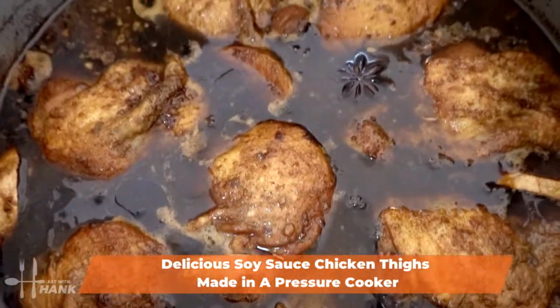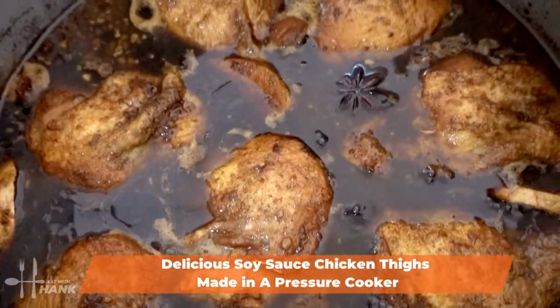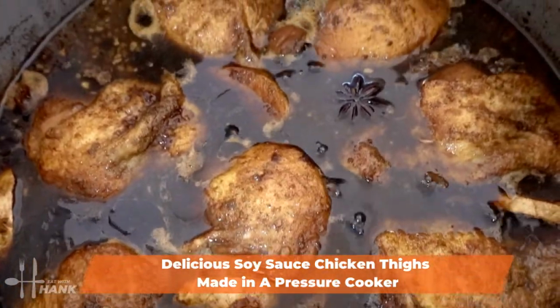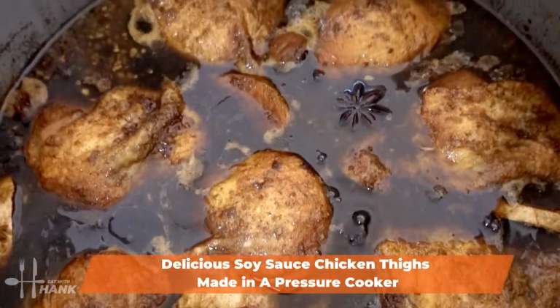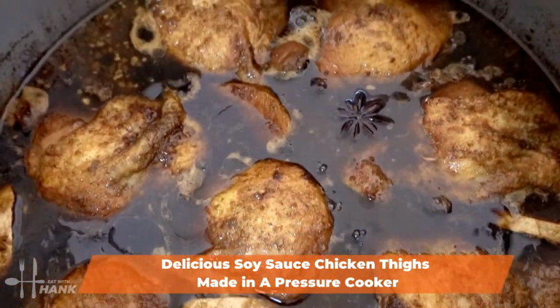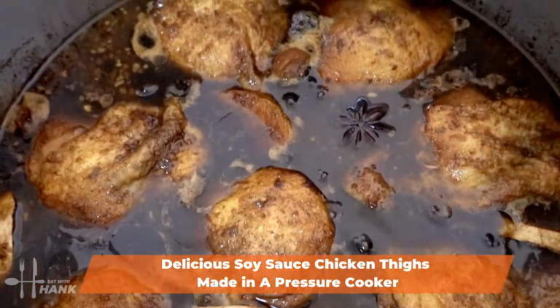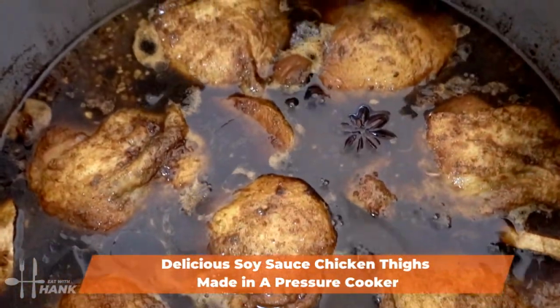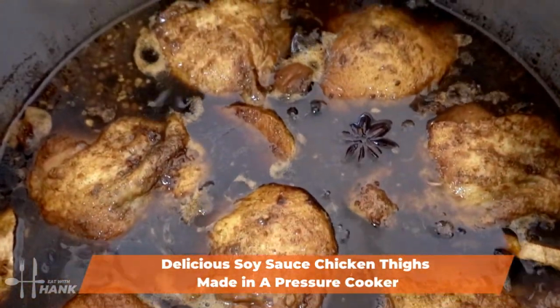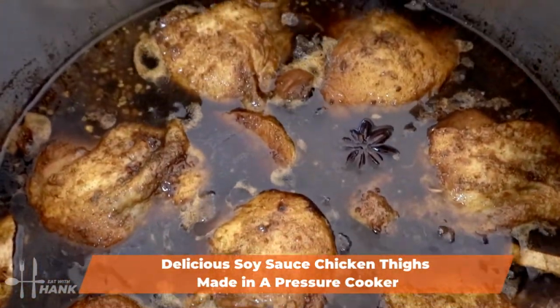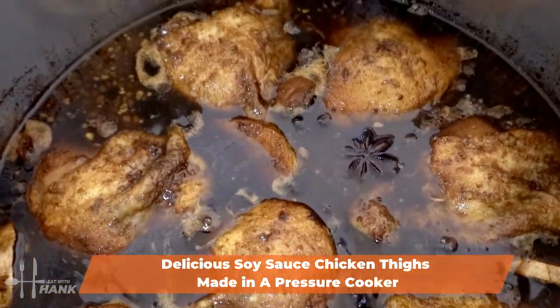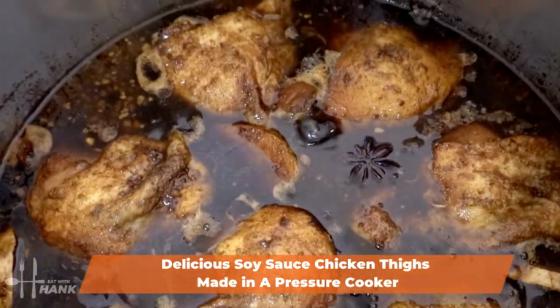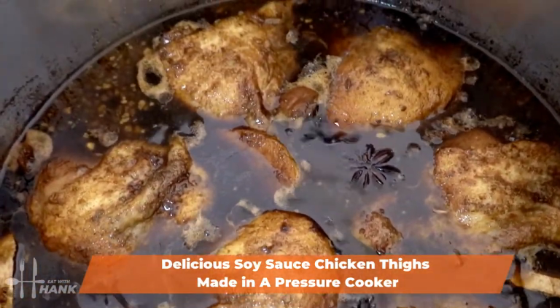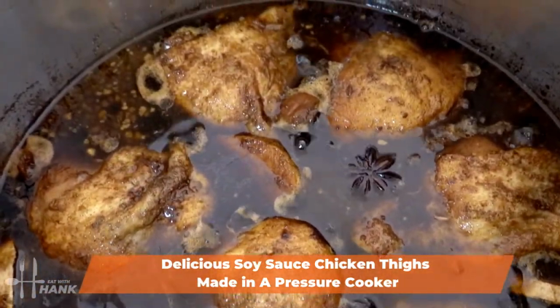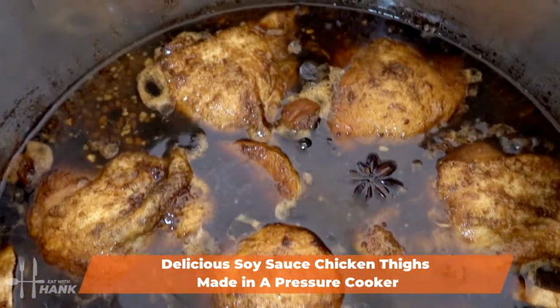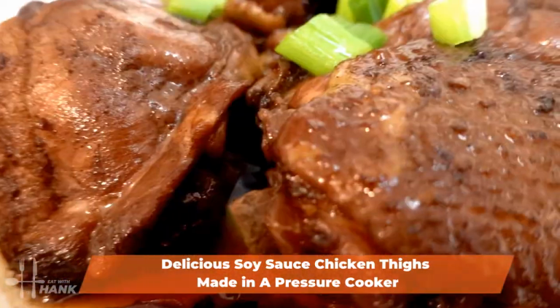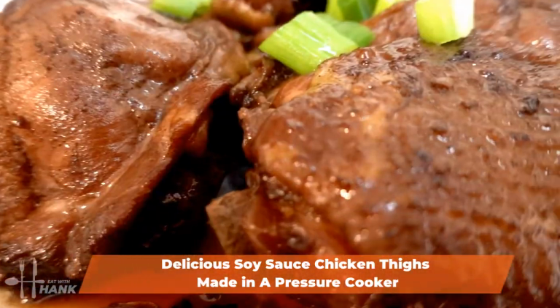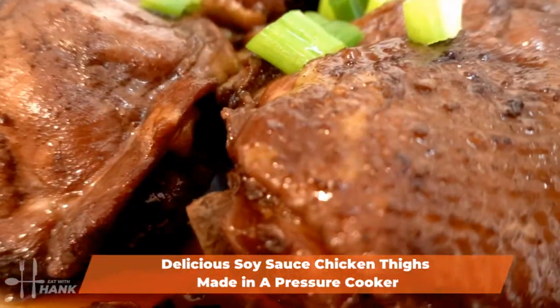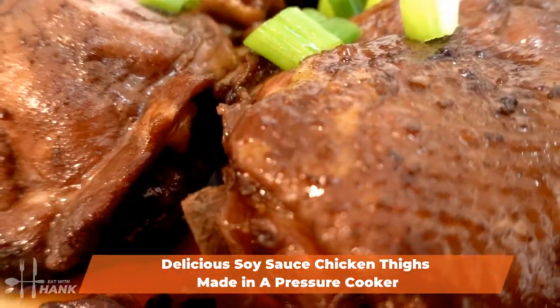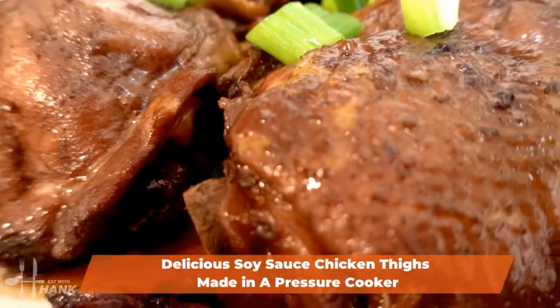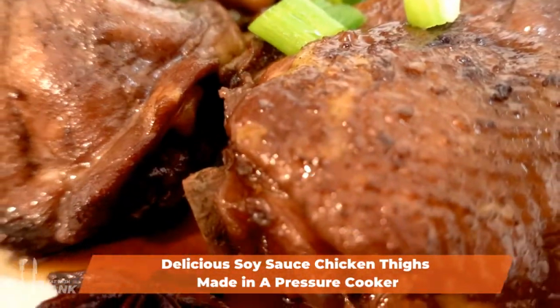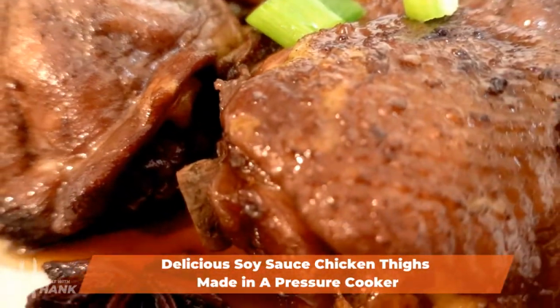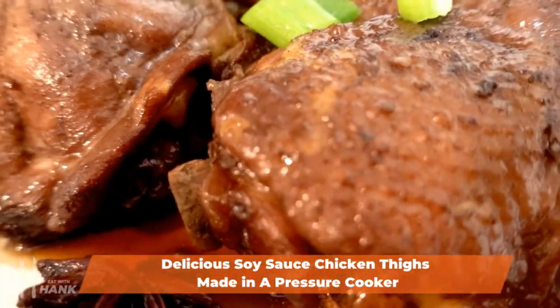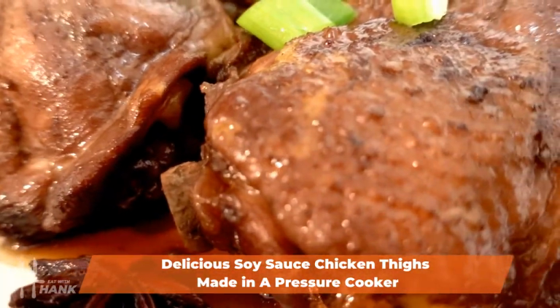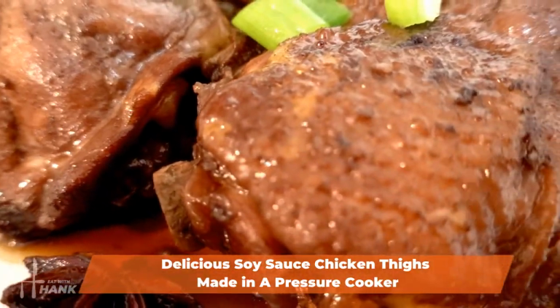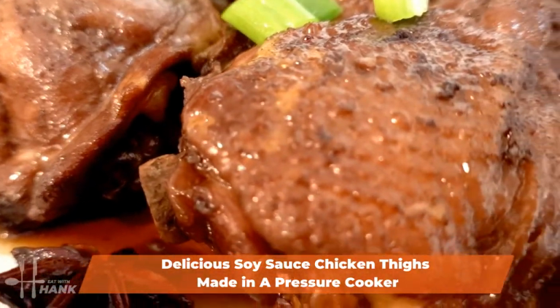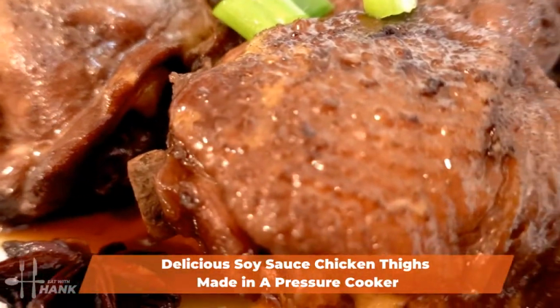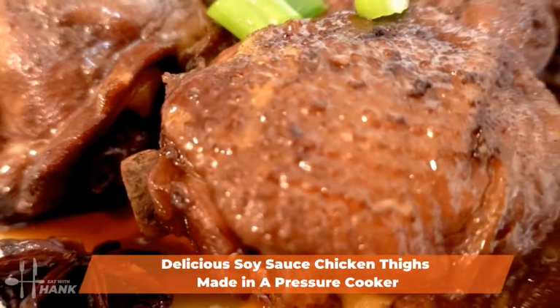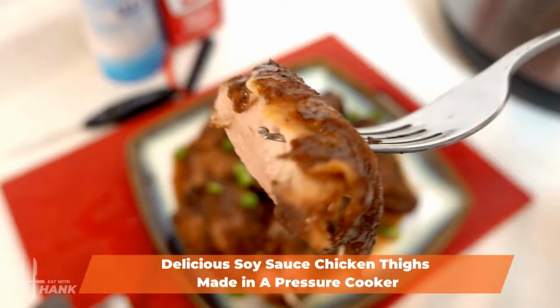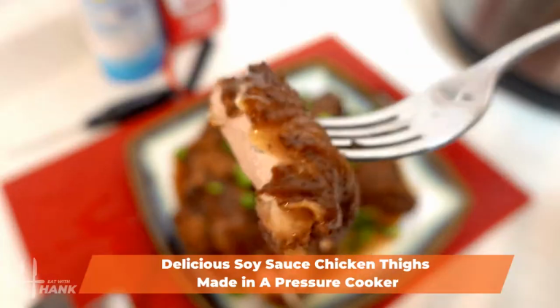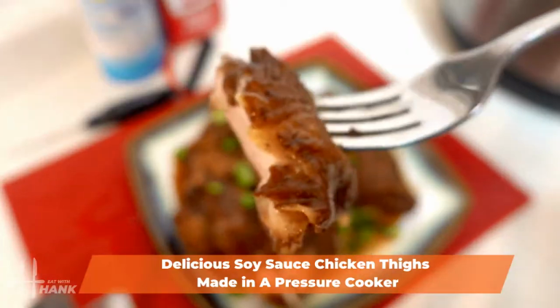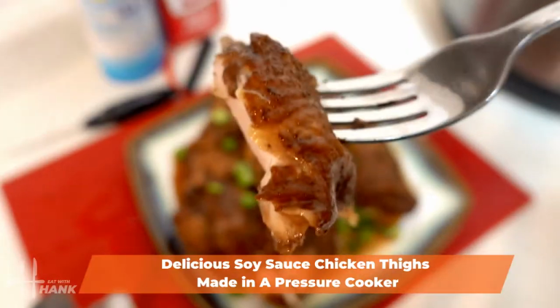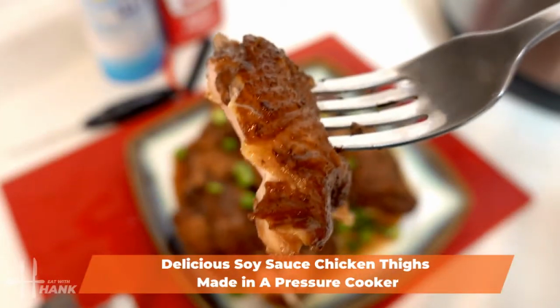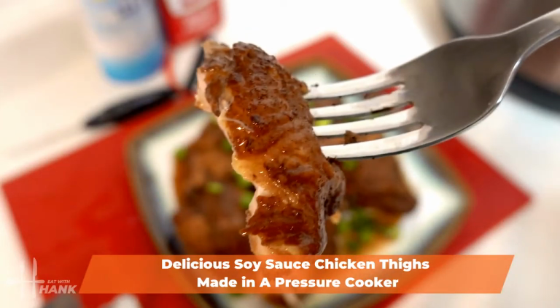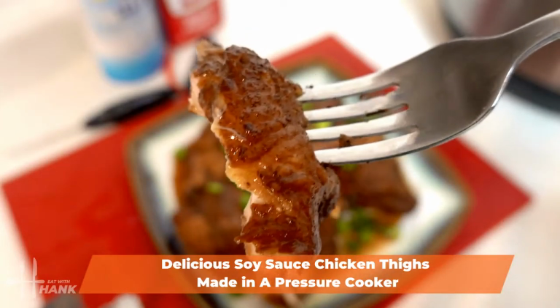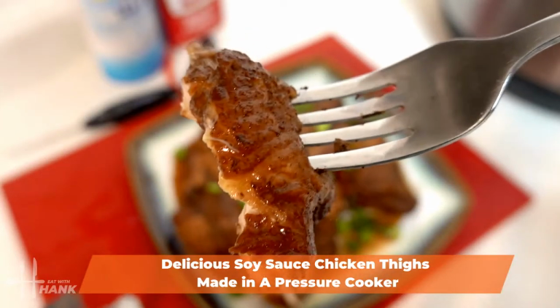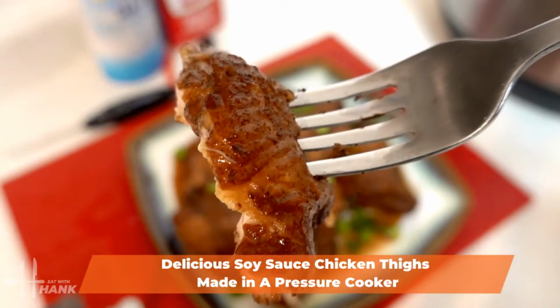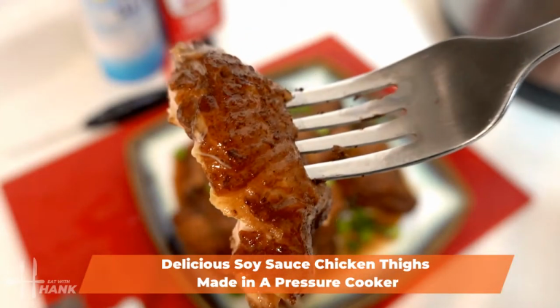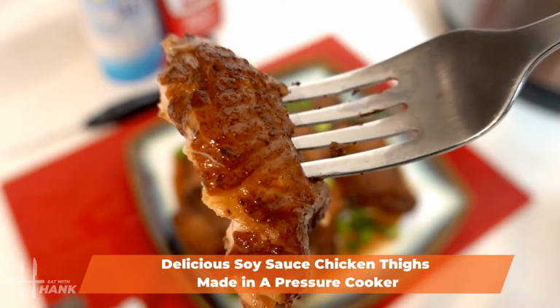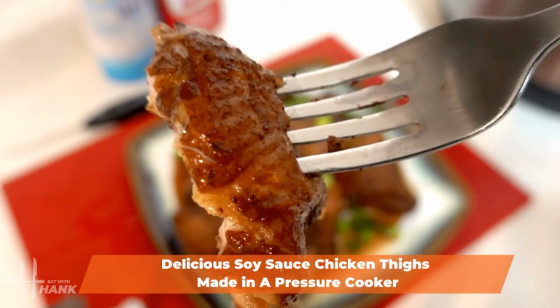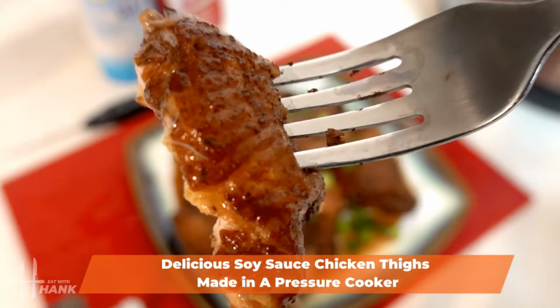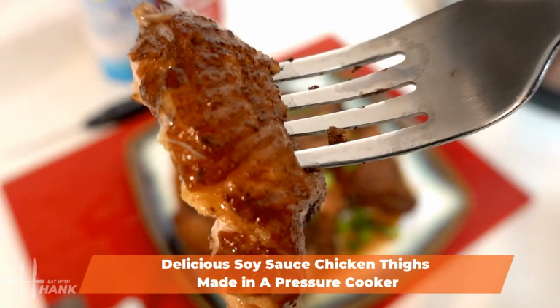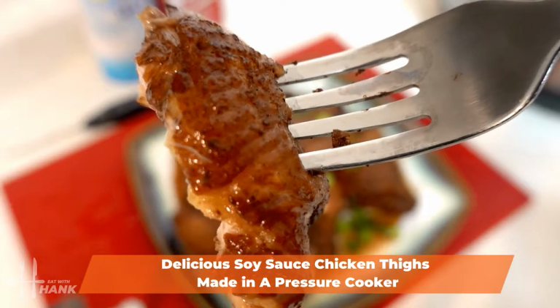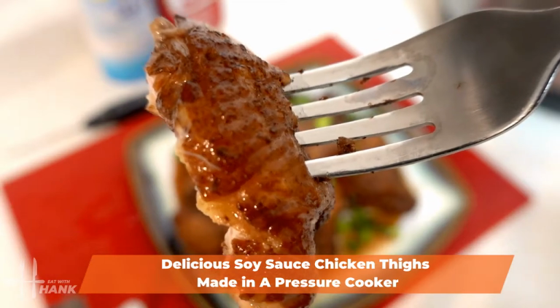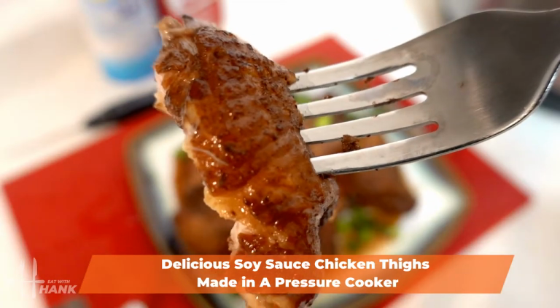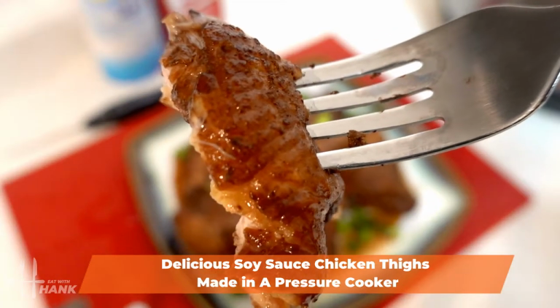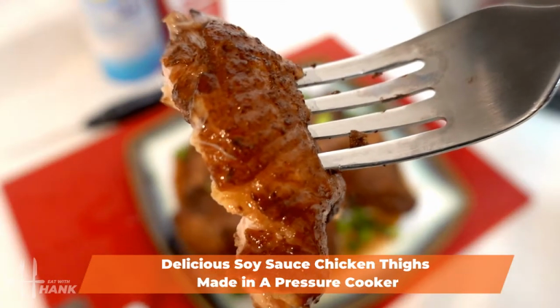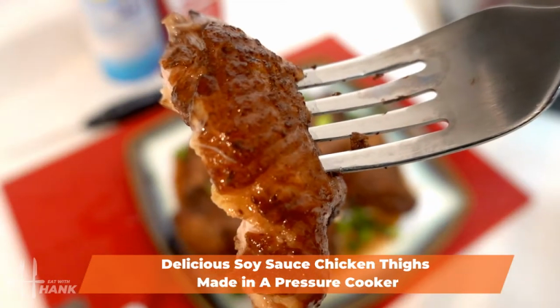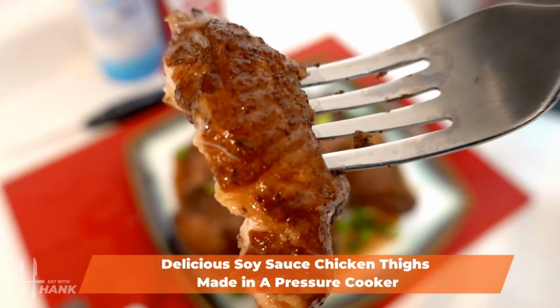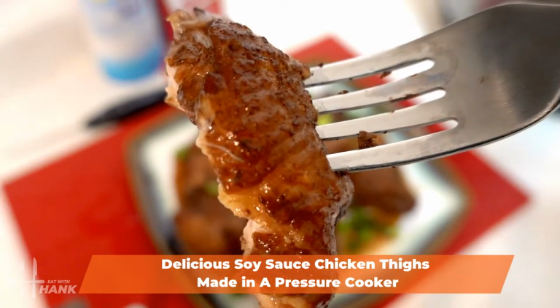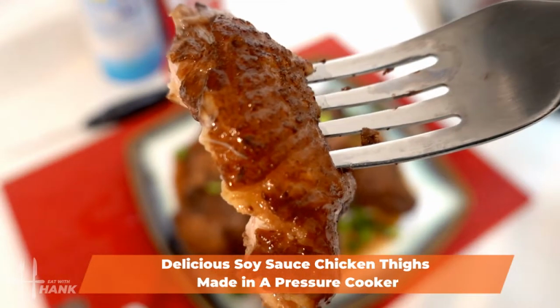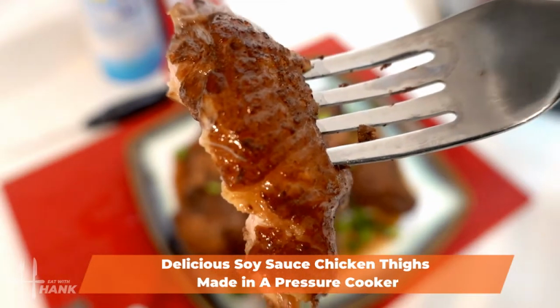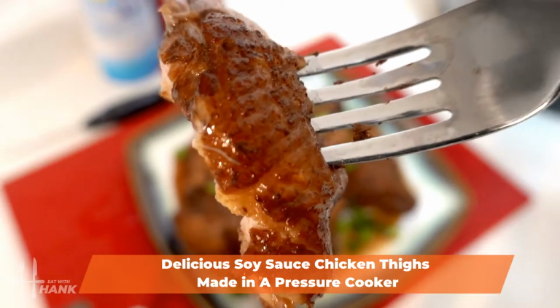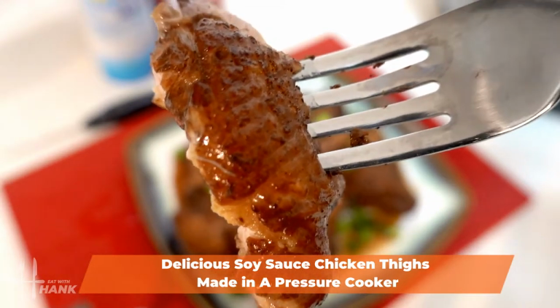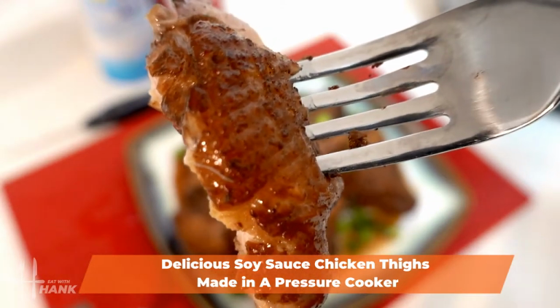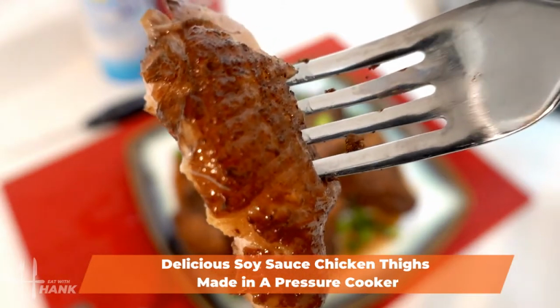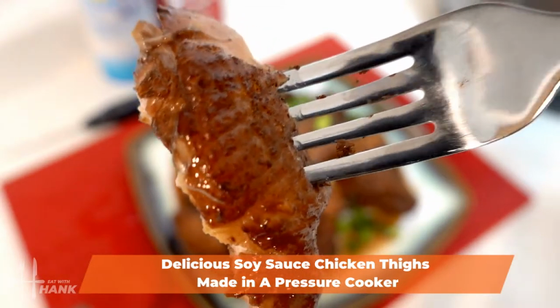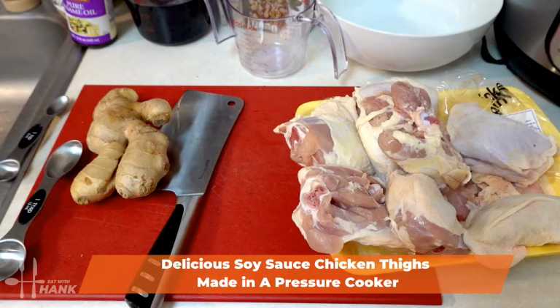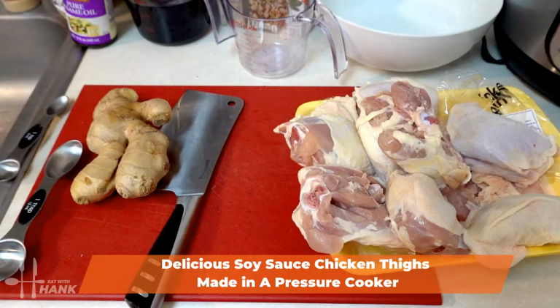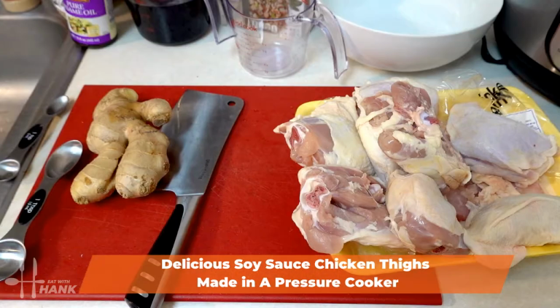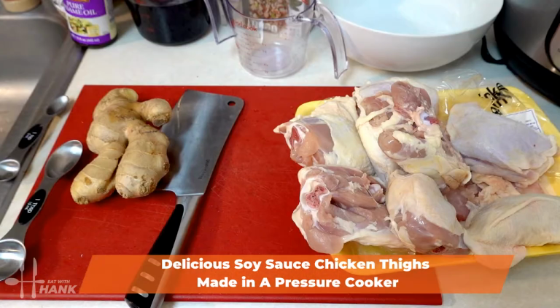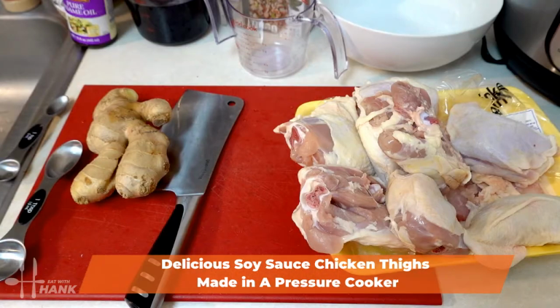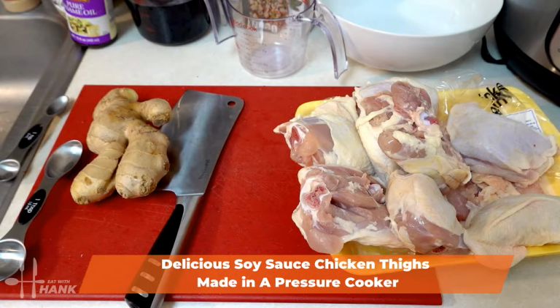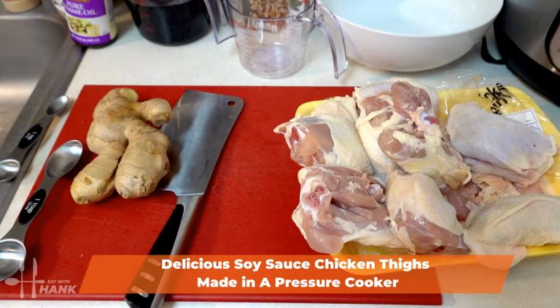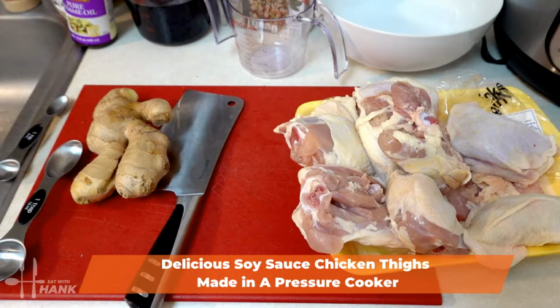Hey everybody, today in this video we'll be cooking soy sauce chicken thighs in an Instant Pot 11 quart pressure cooker. Let's begin.